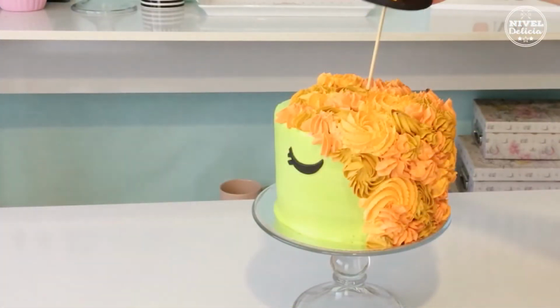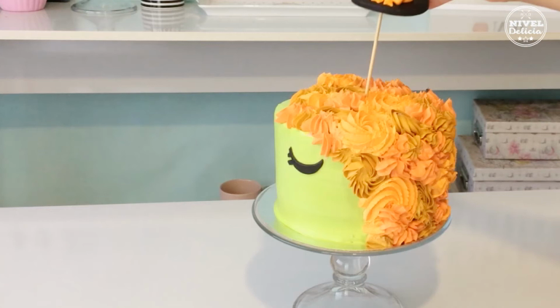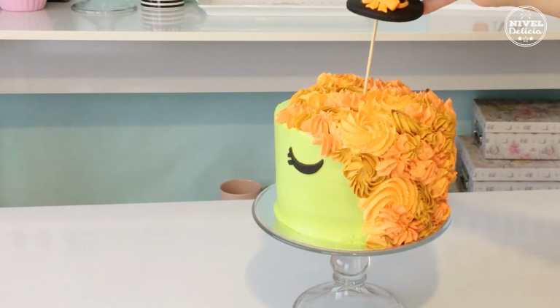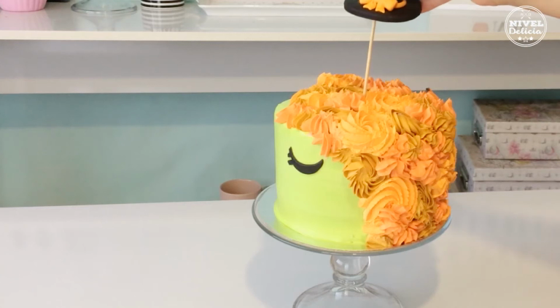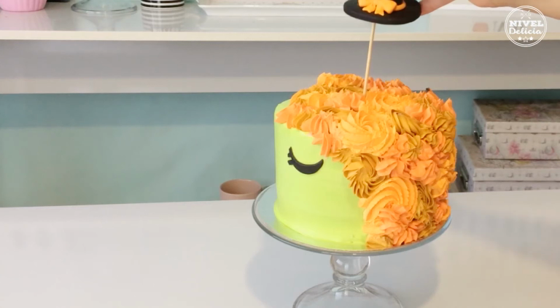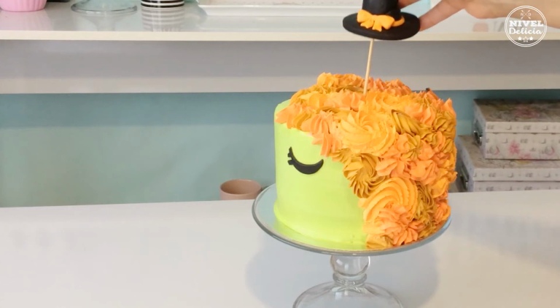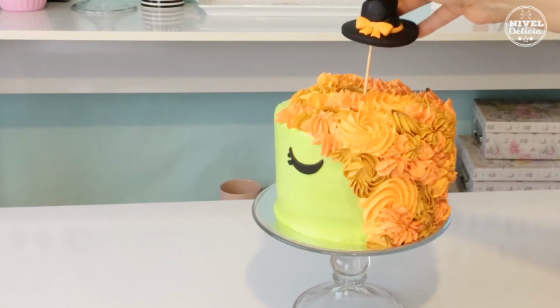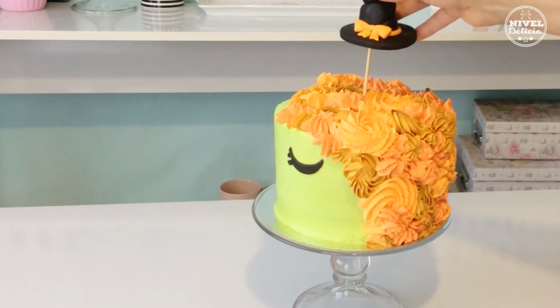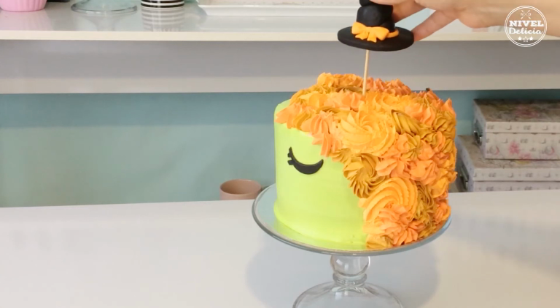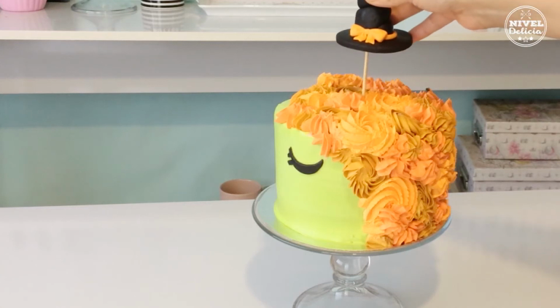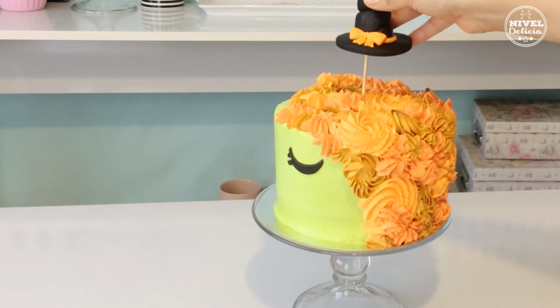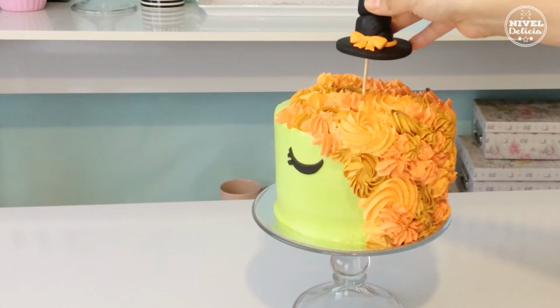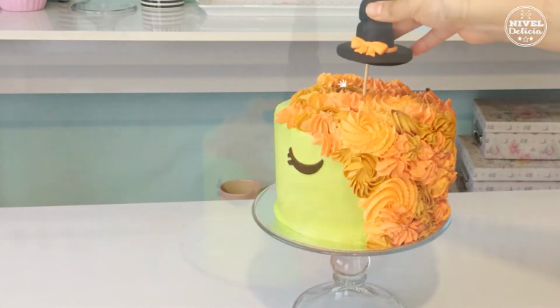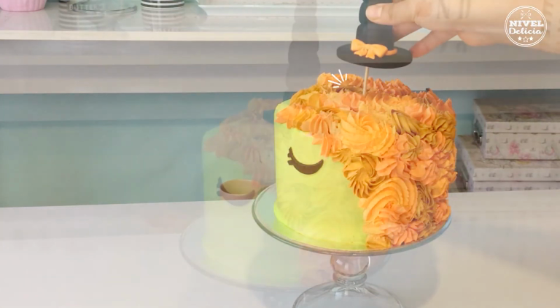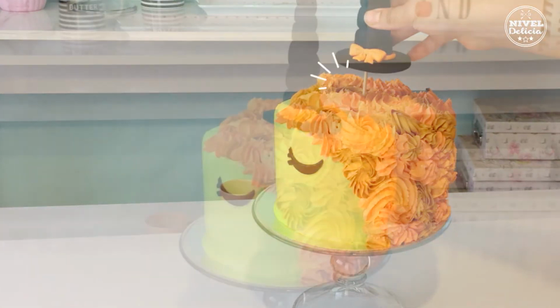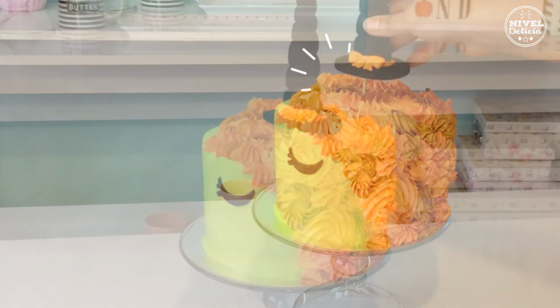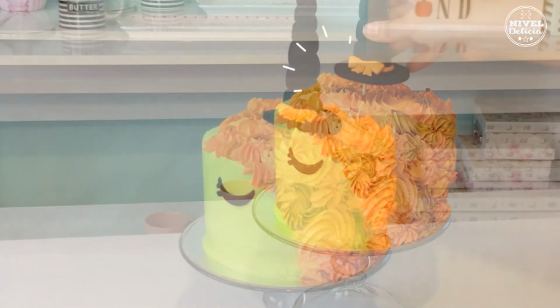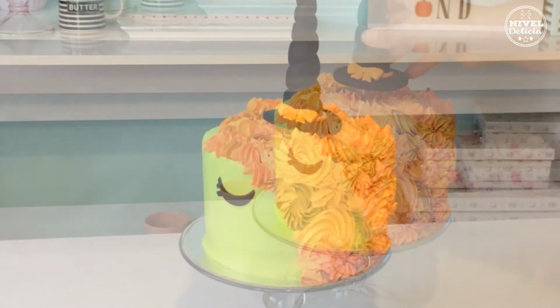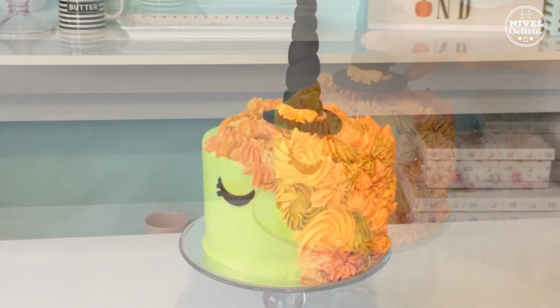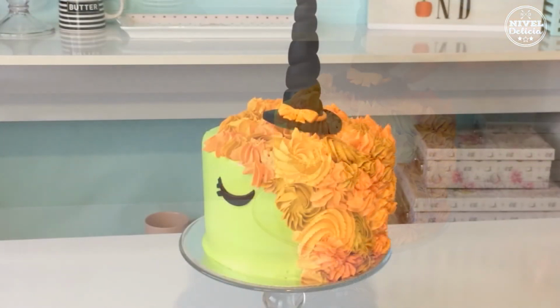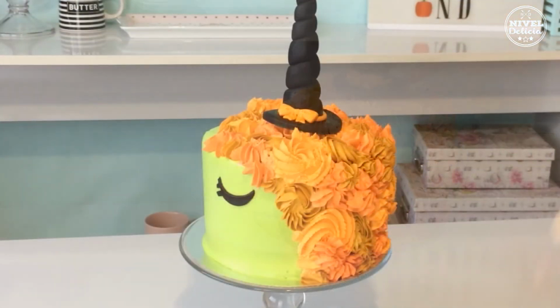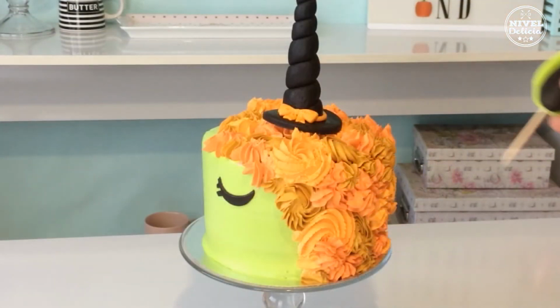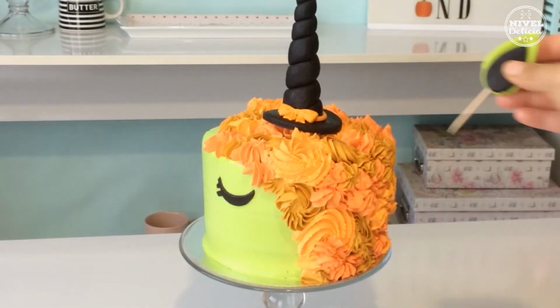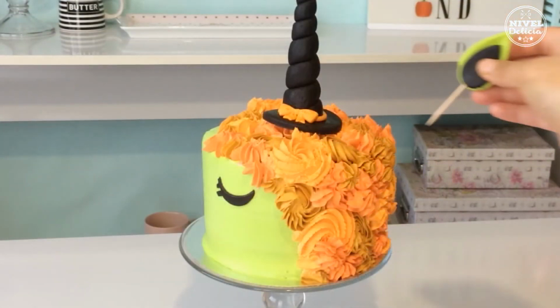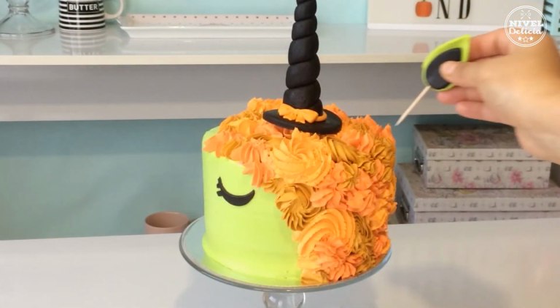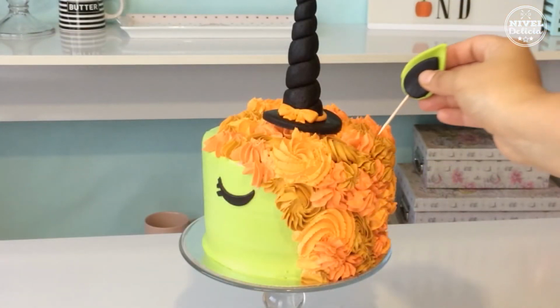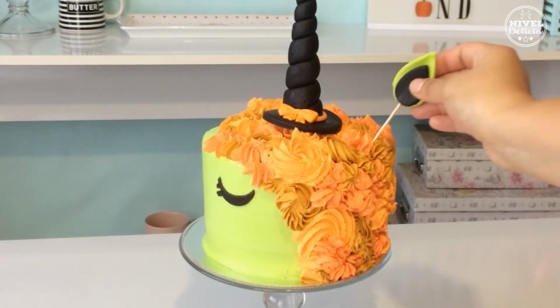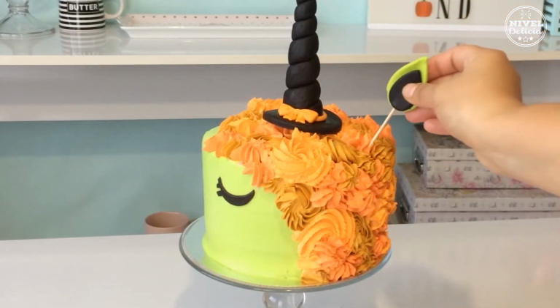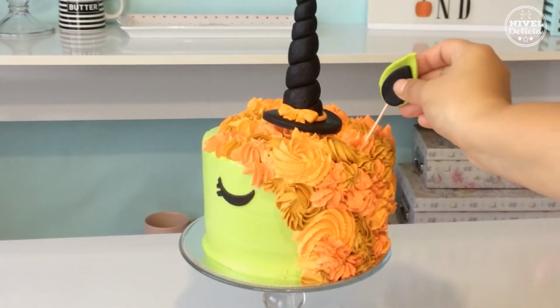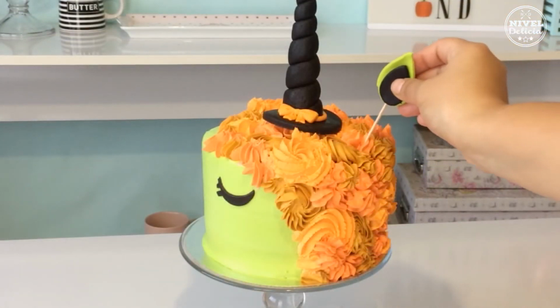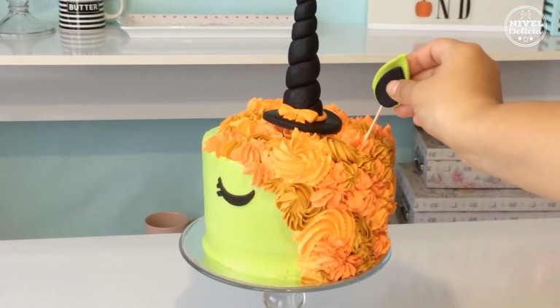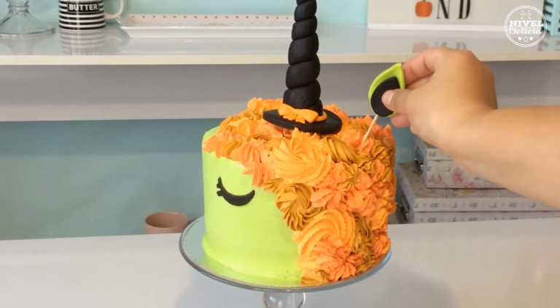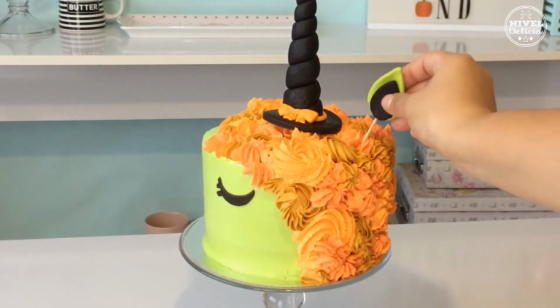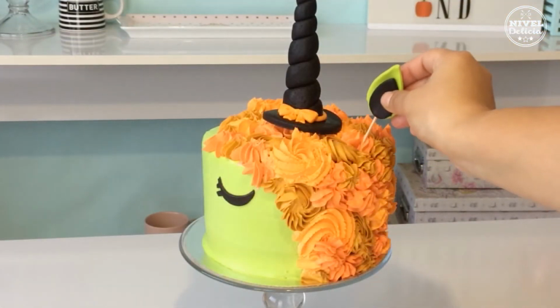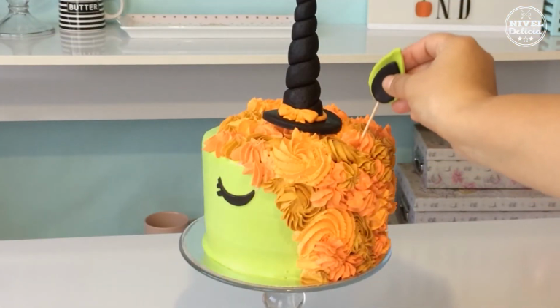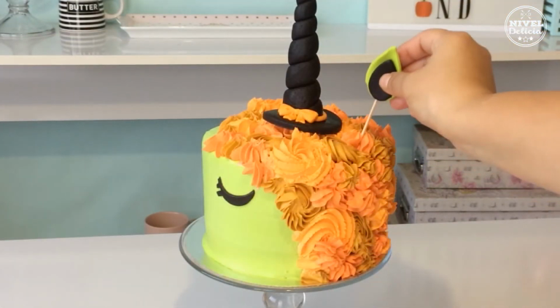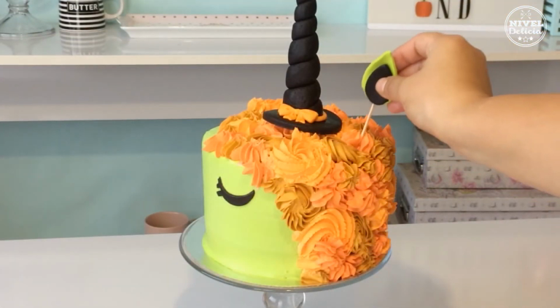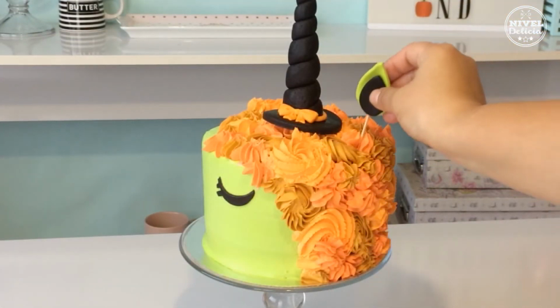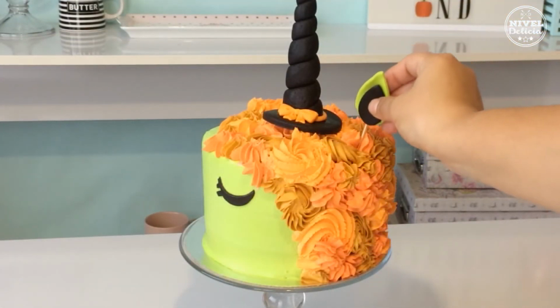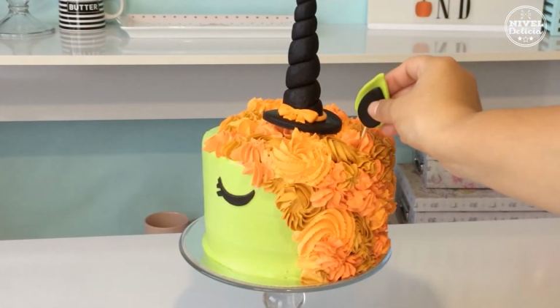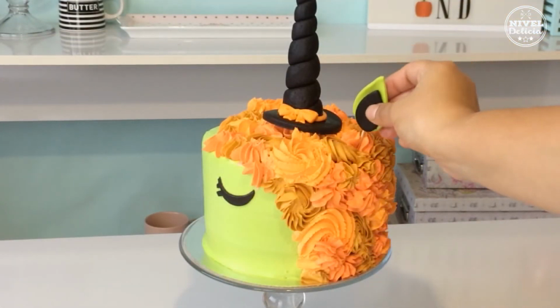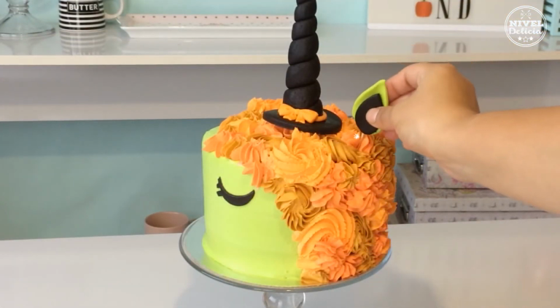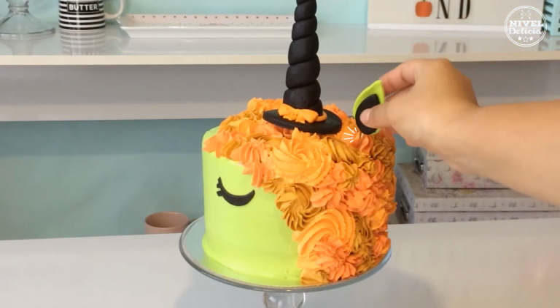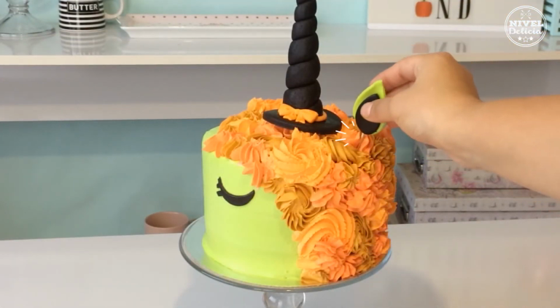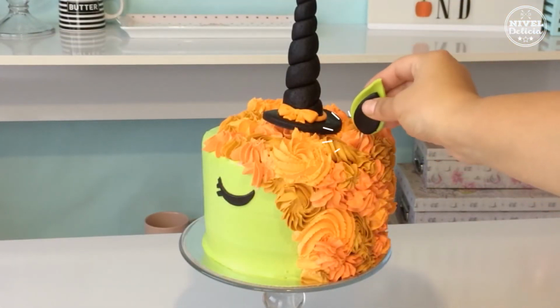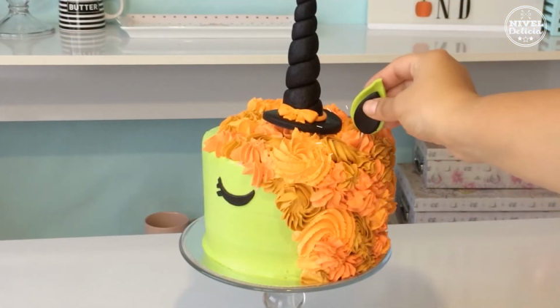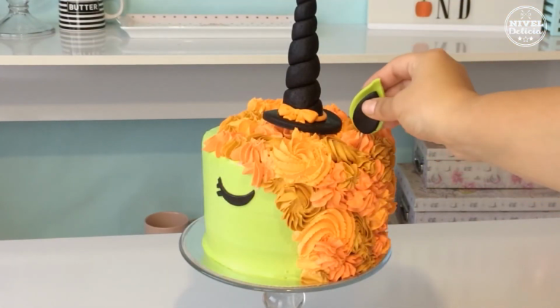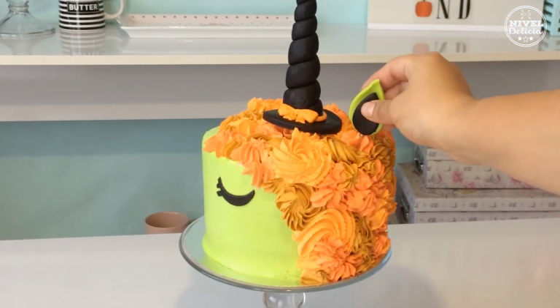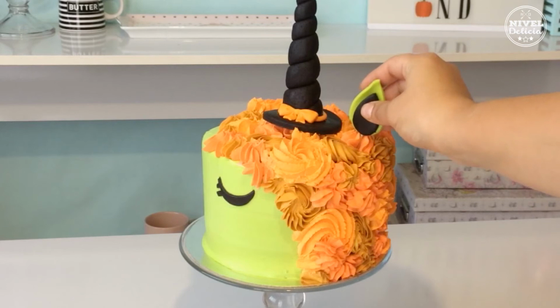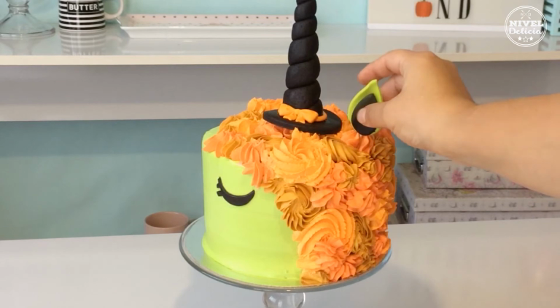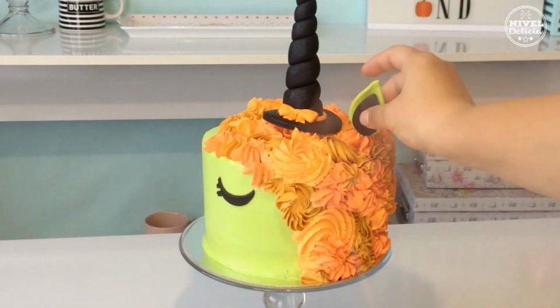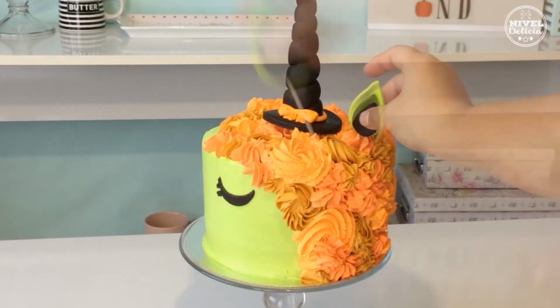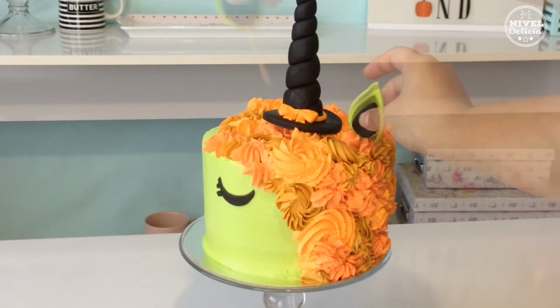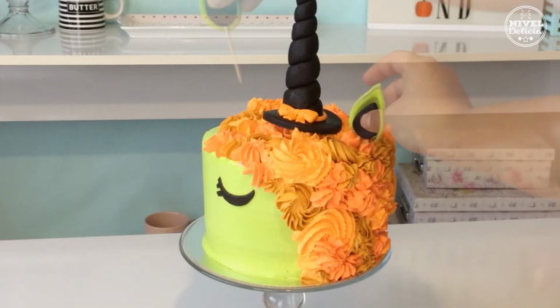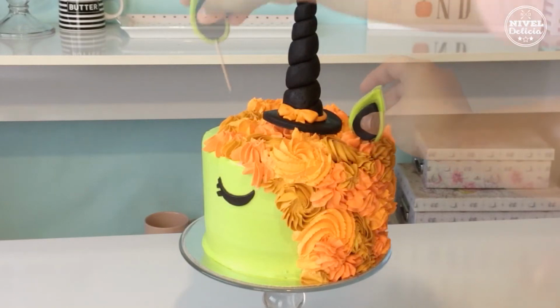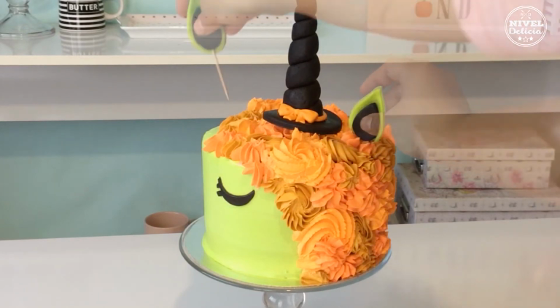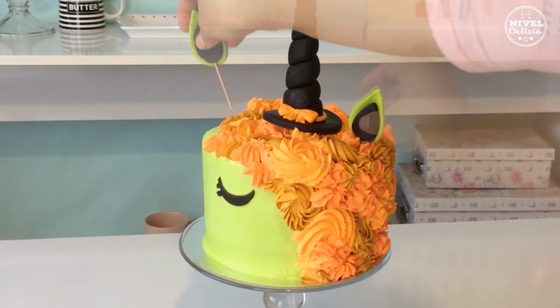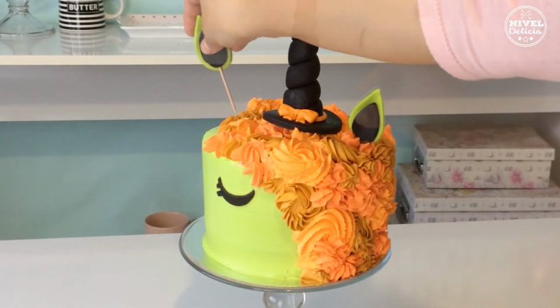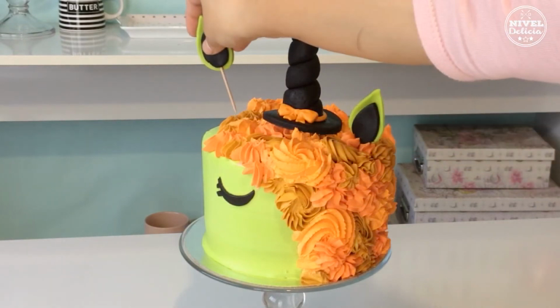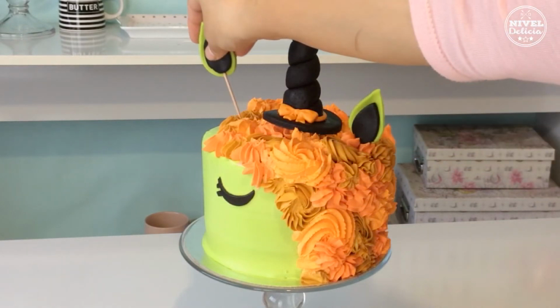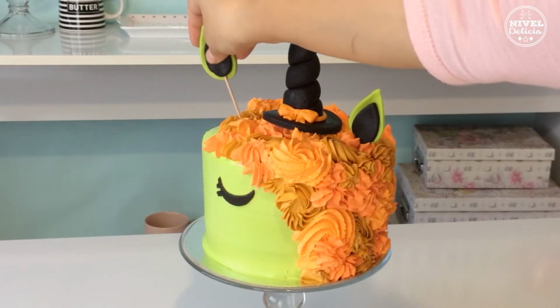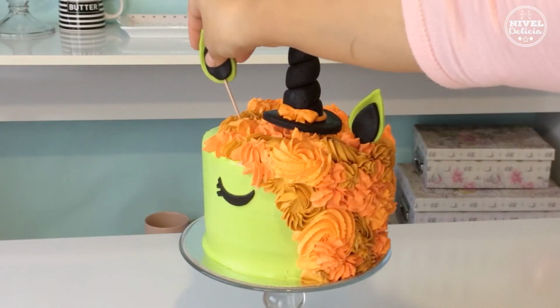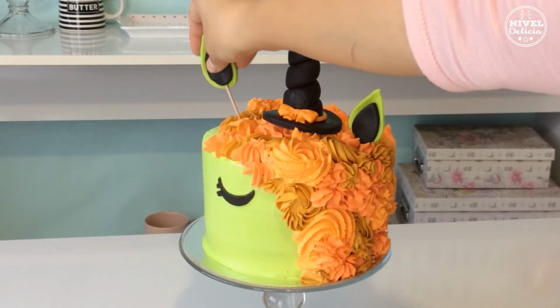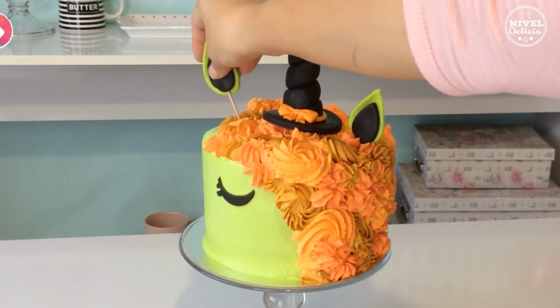Finalmente colocas todas las piezas como el ojo, las orejas y el cuerno. Y ahora te voy a mostrar cómo queda el corte del pastel.